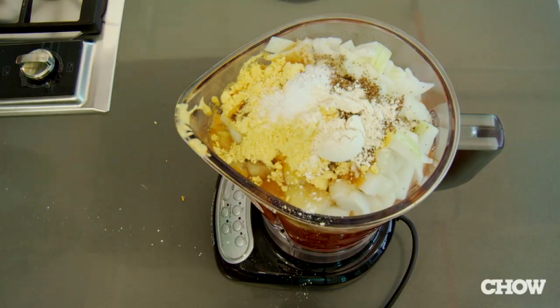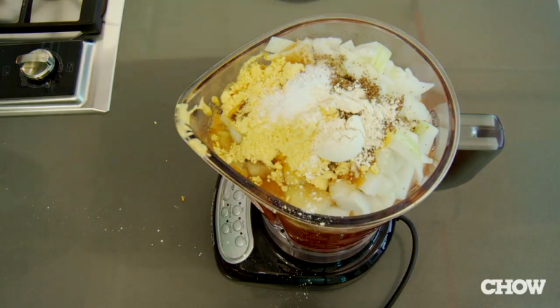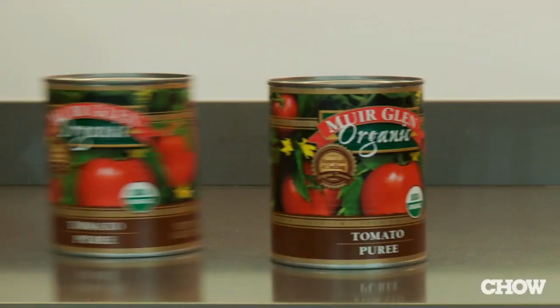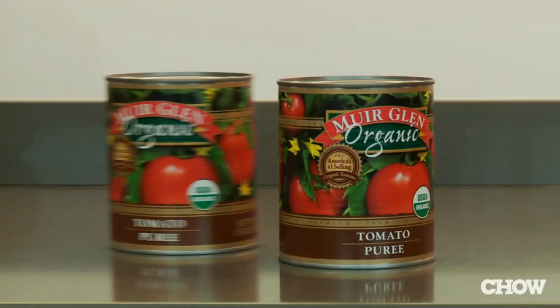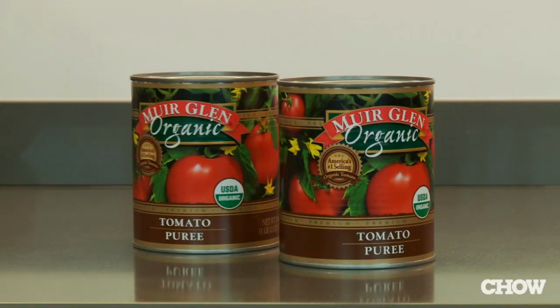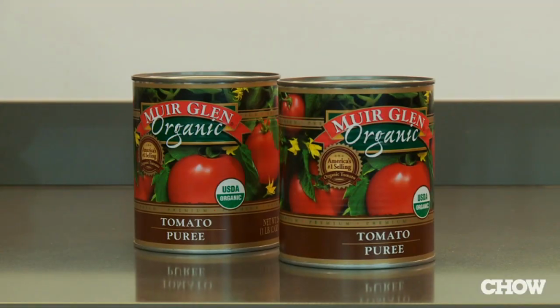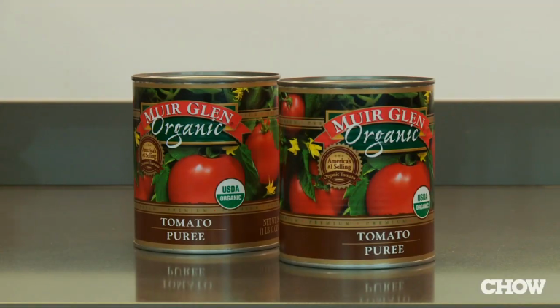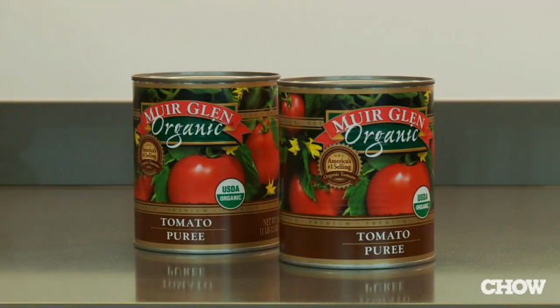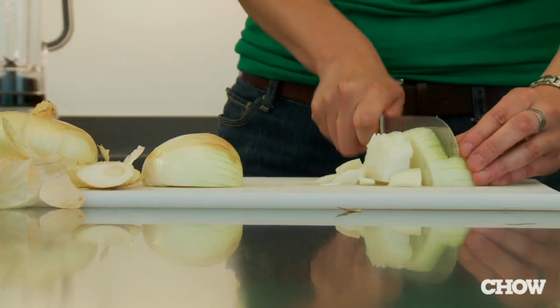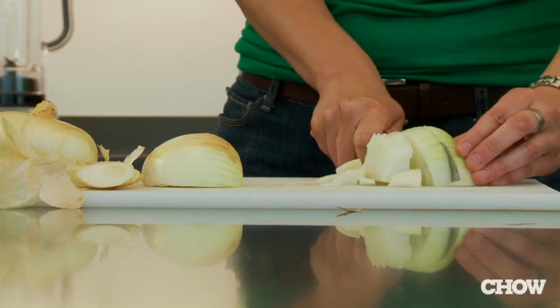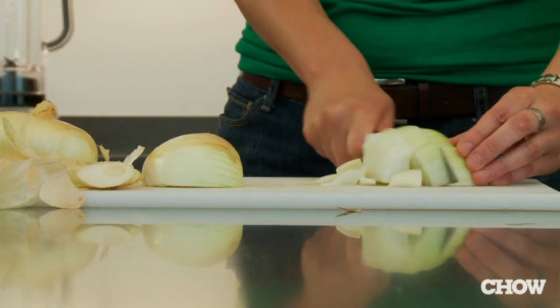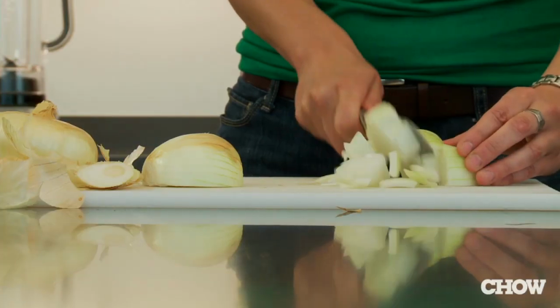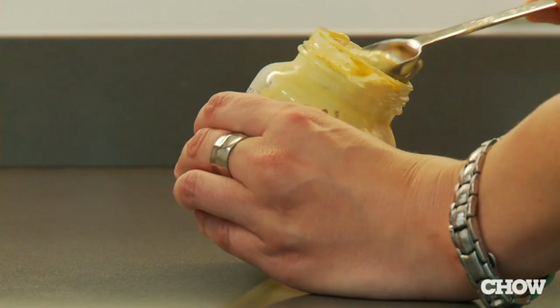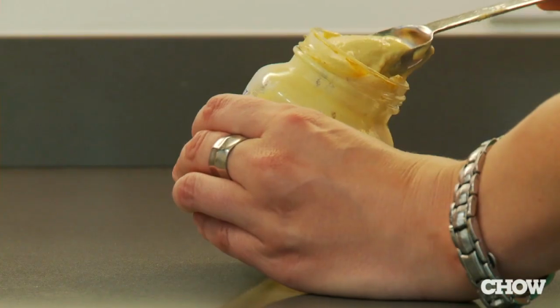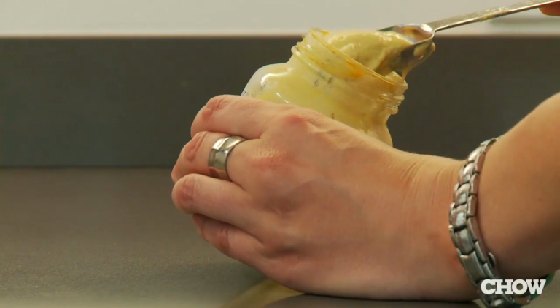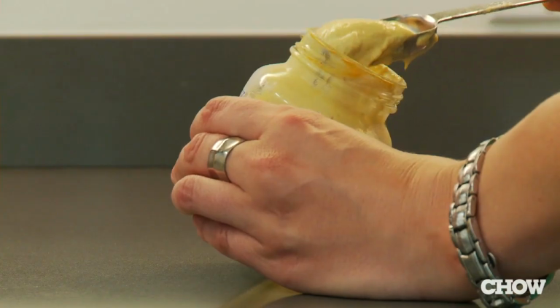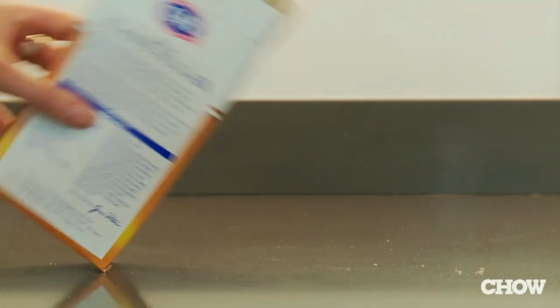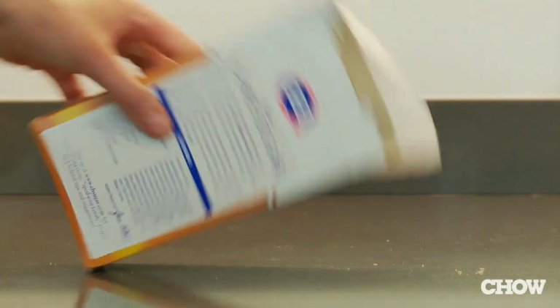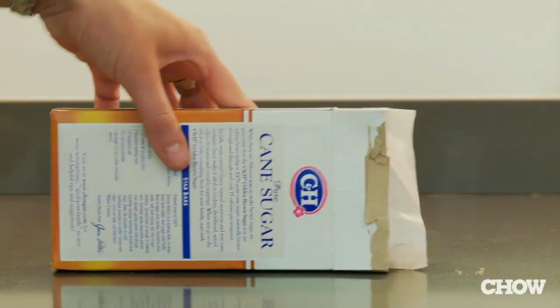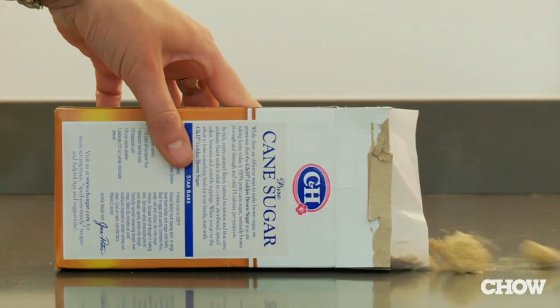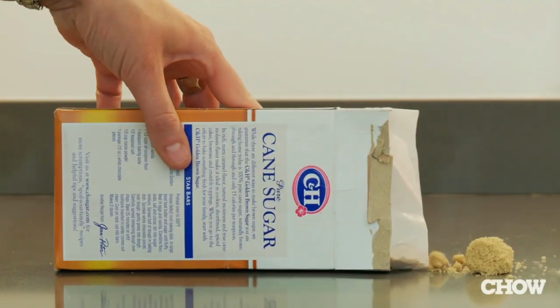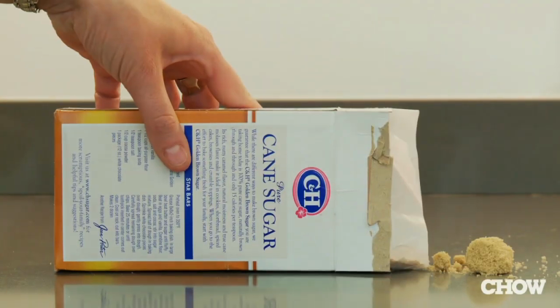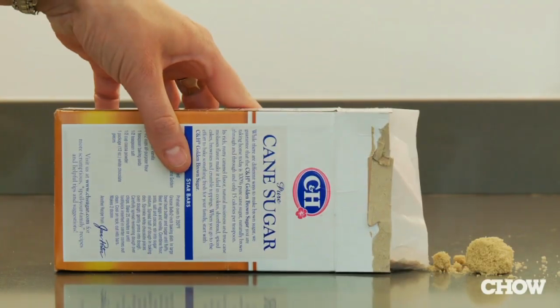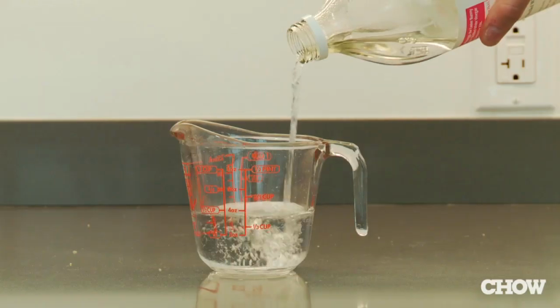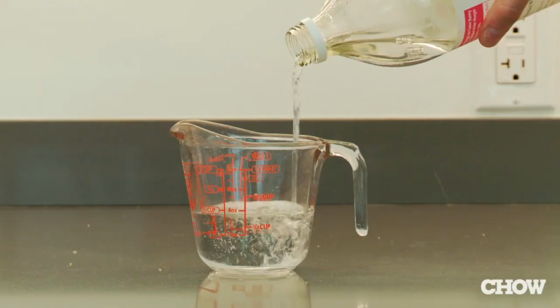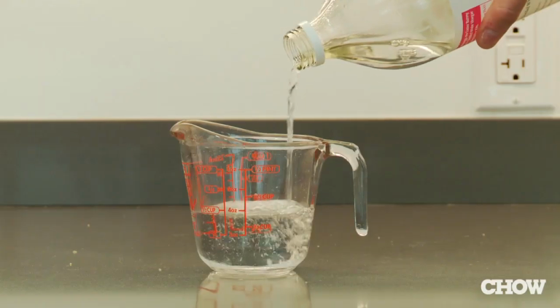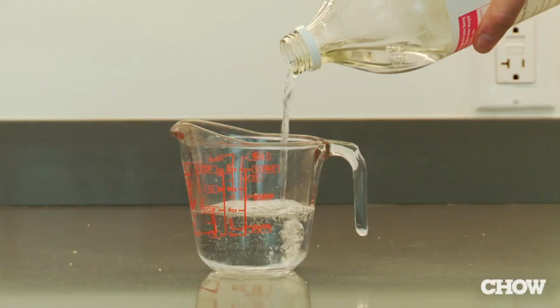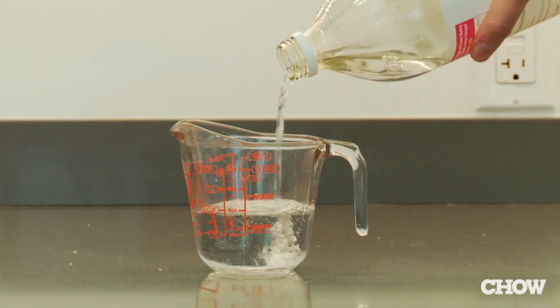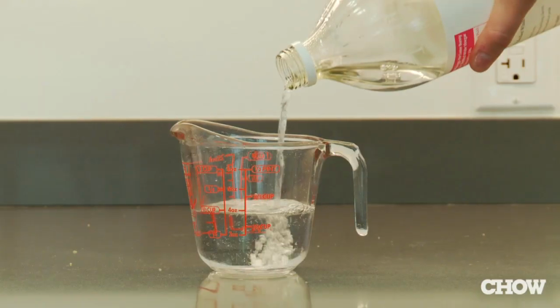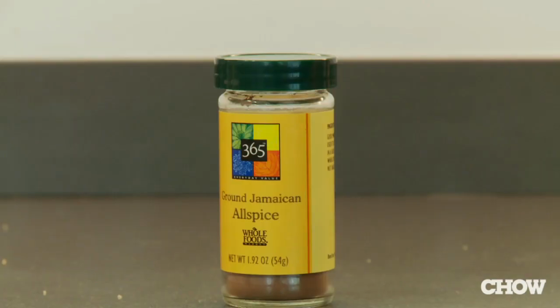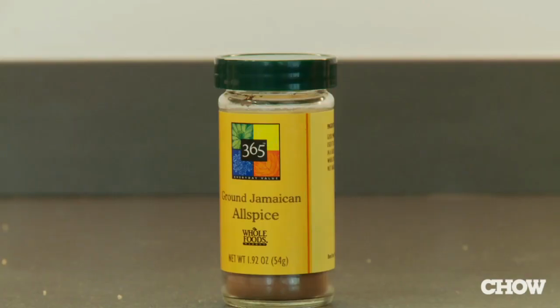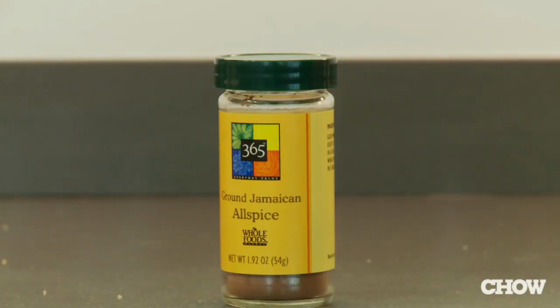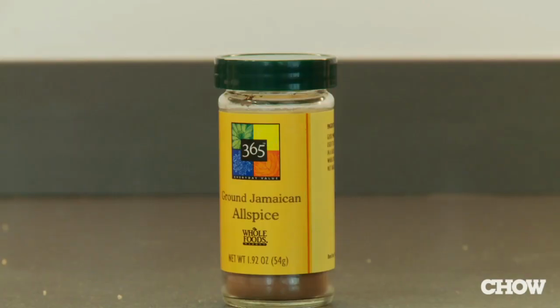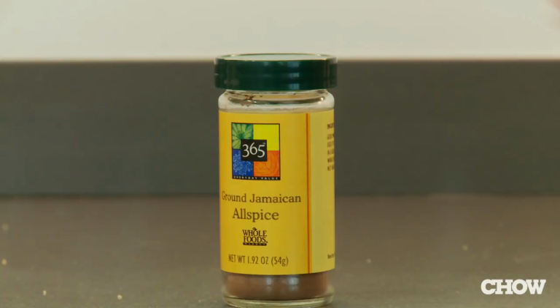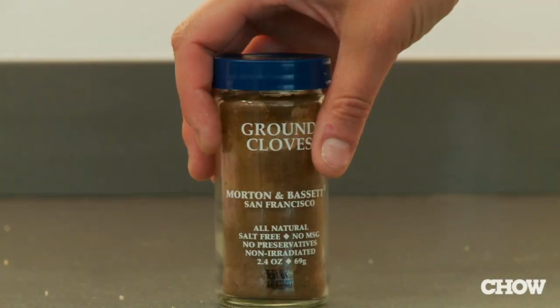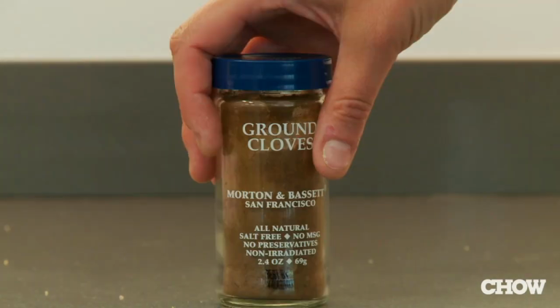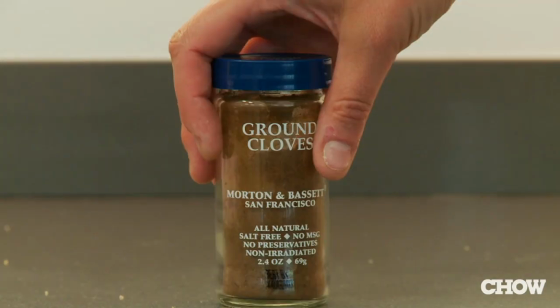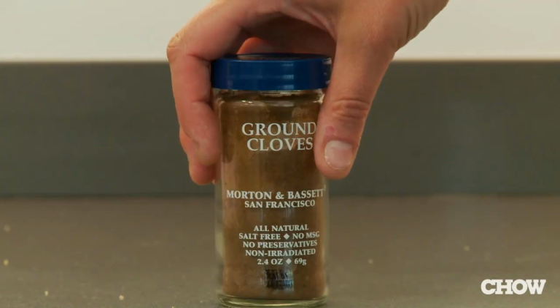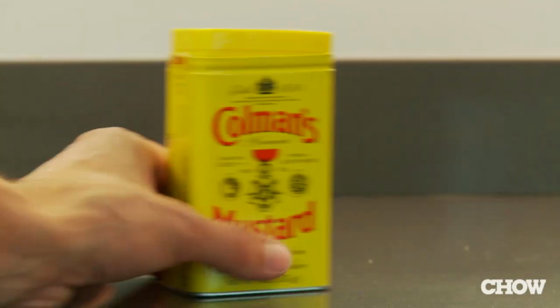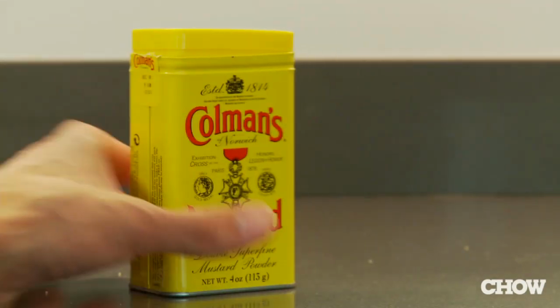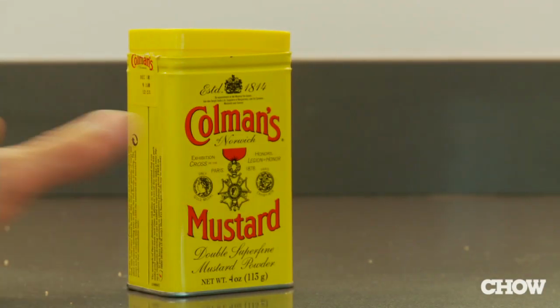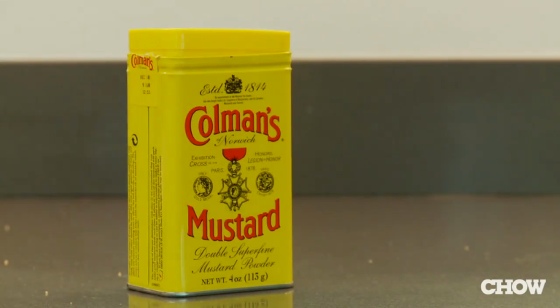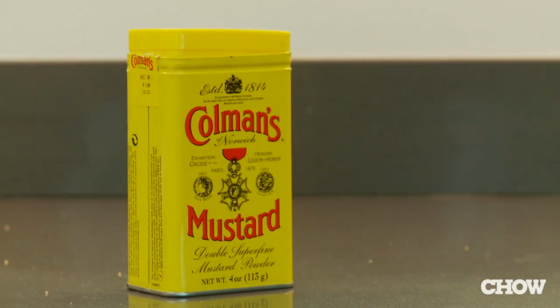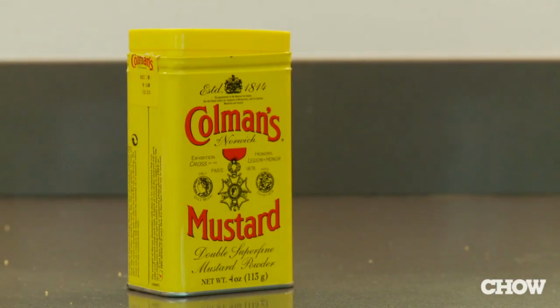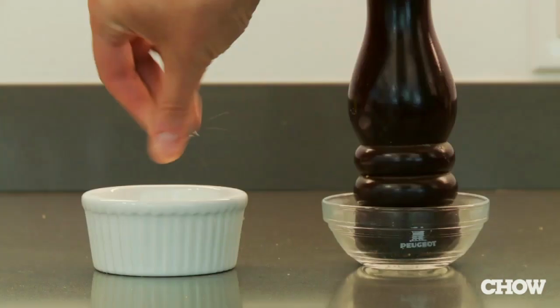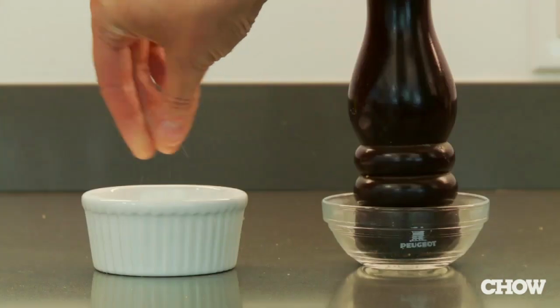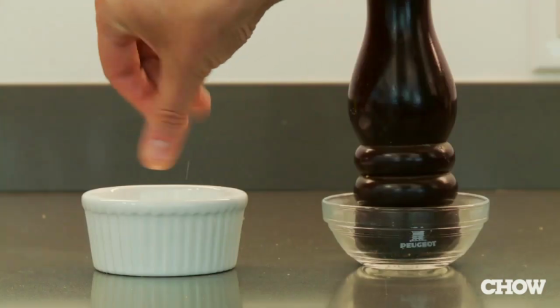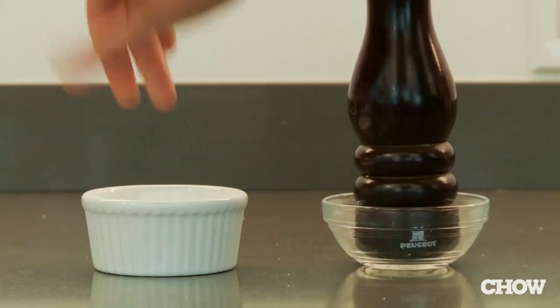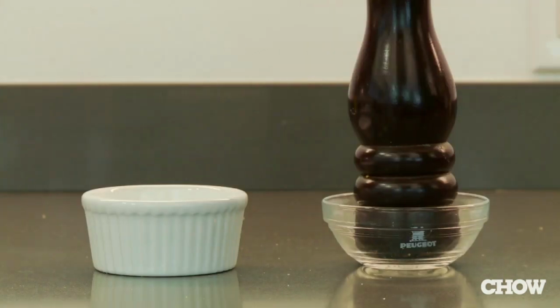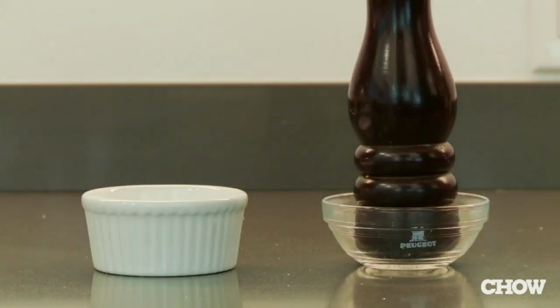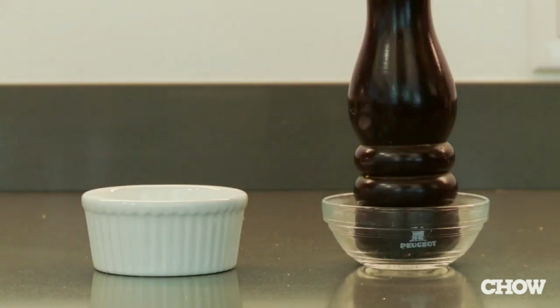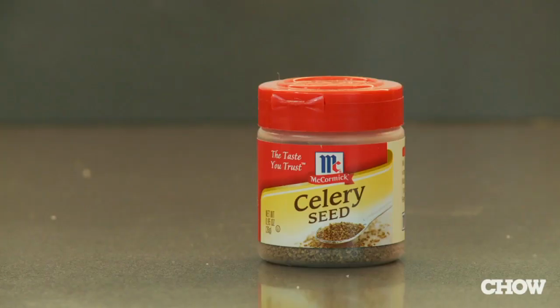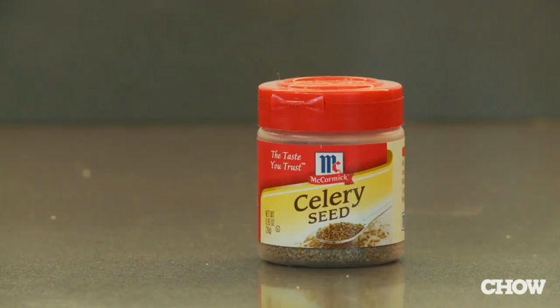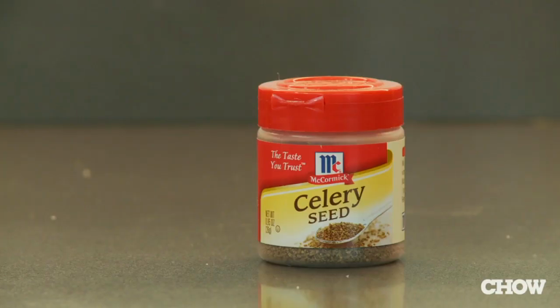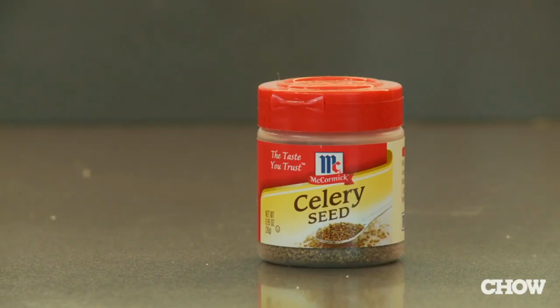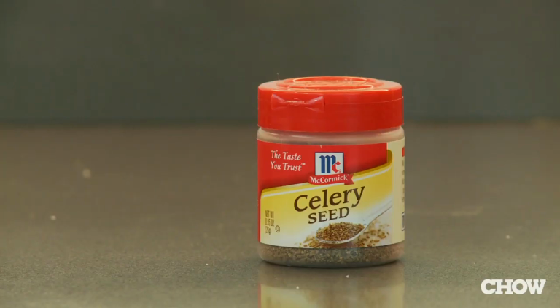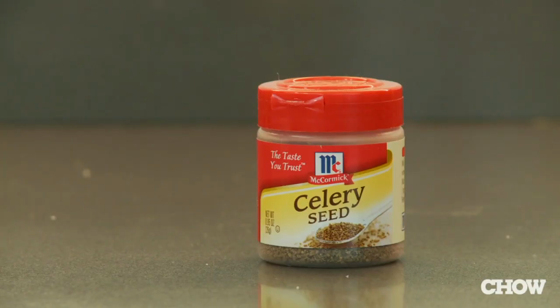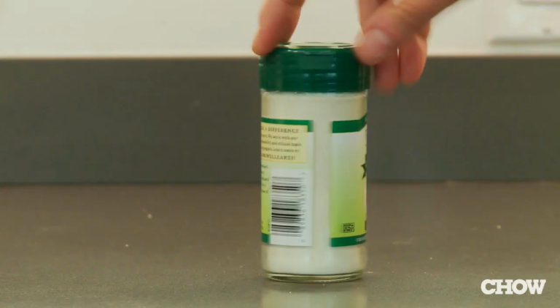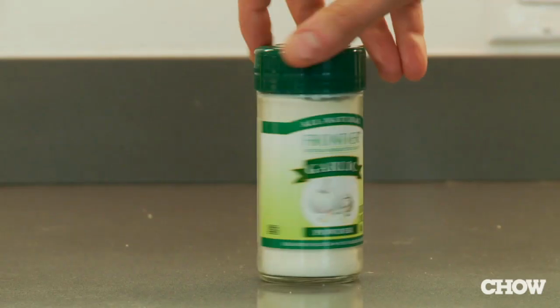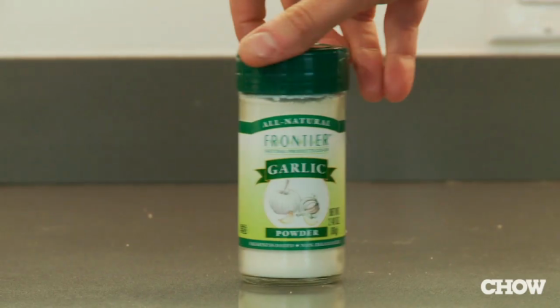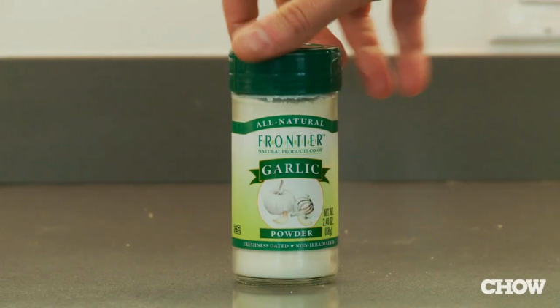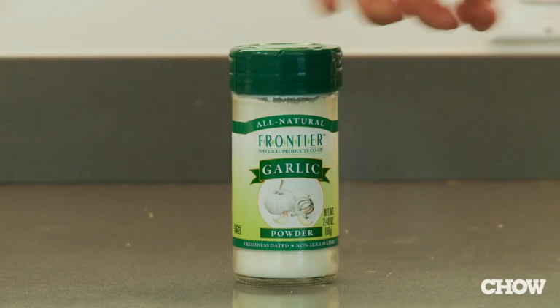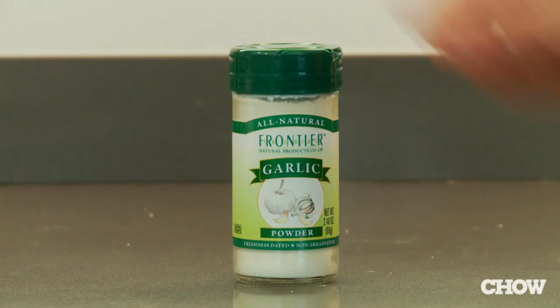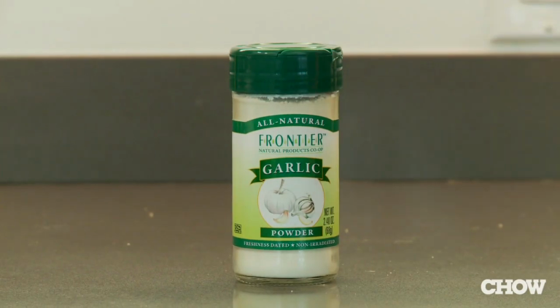Start with tomatoes, onions, mustard, light brown sugar, white vinegar, allspice, cloves, dried mustard, salt, pepper, celery seed, and garlic powder.